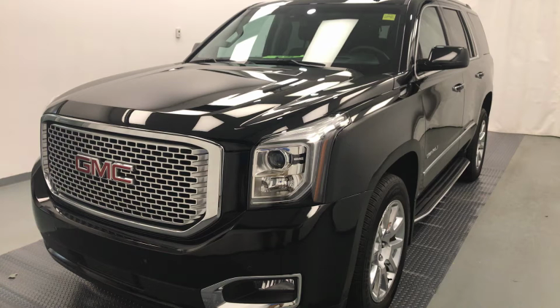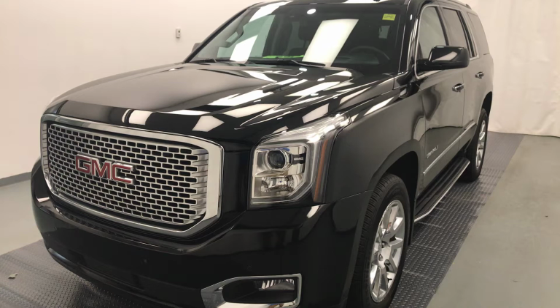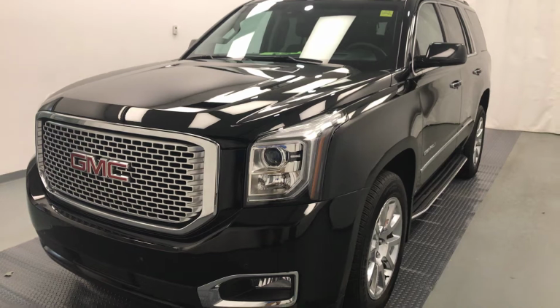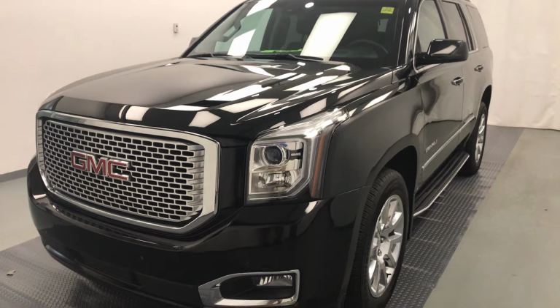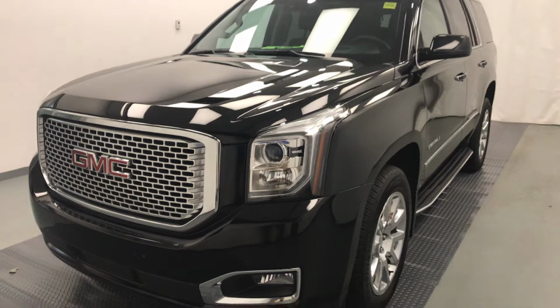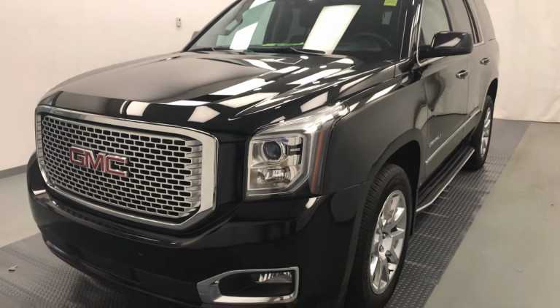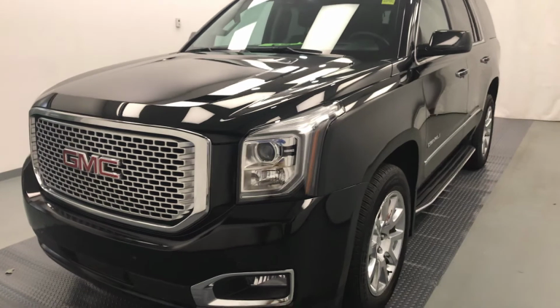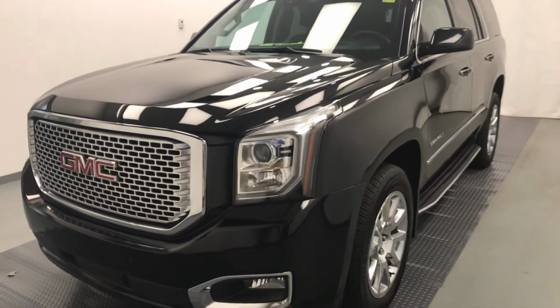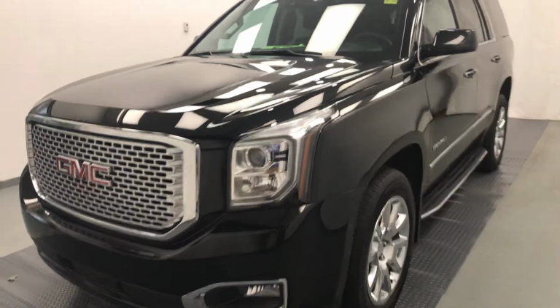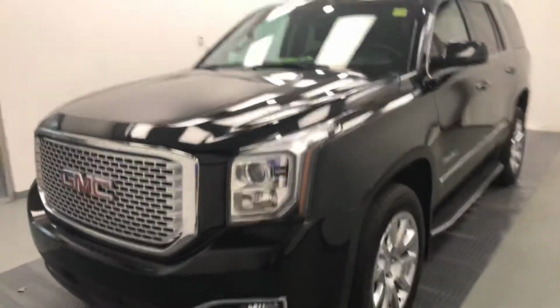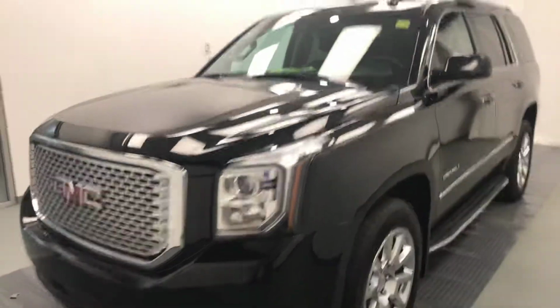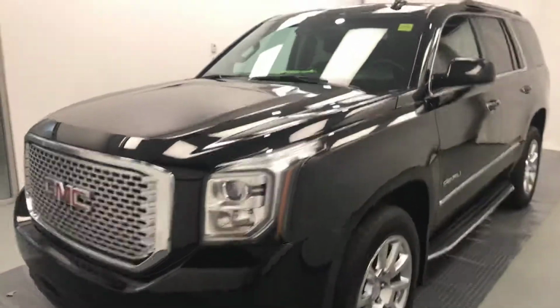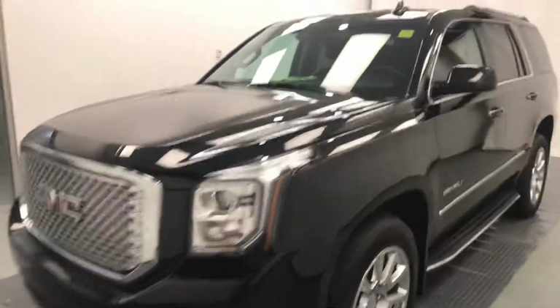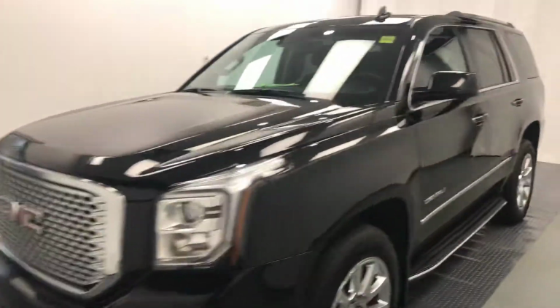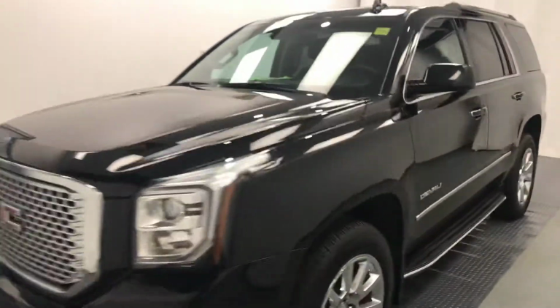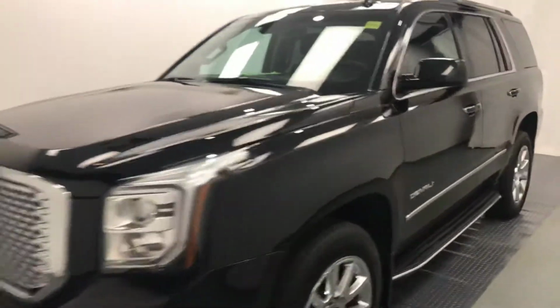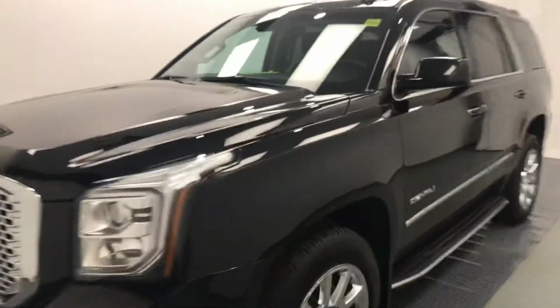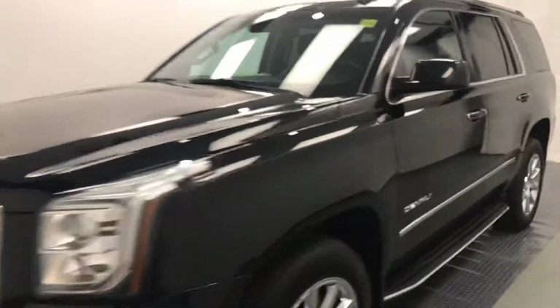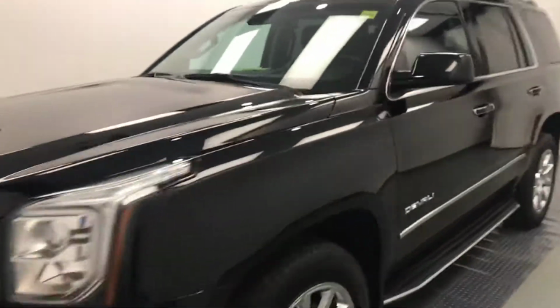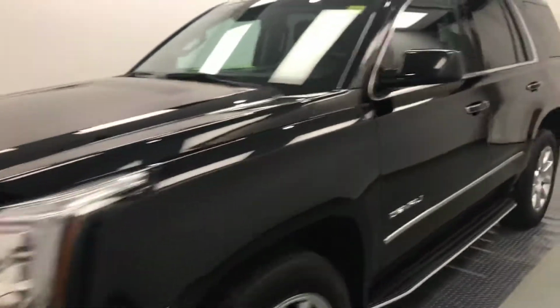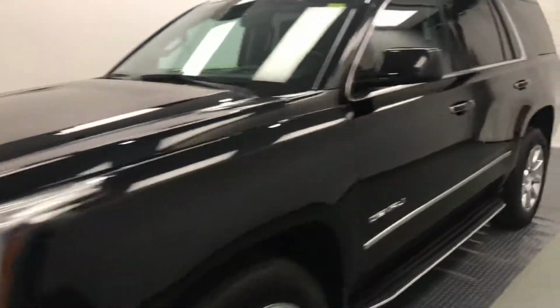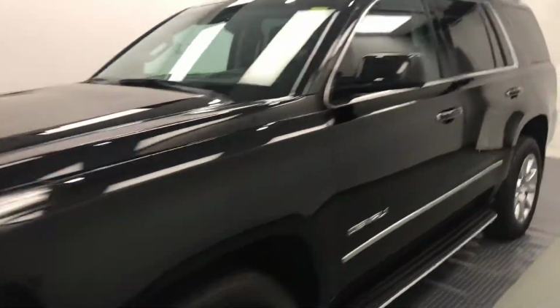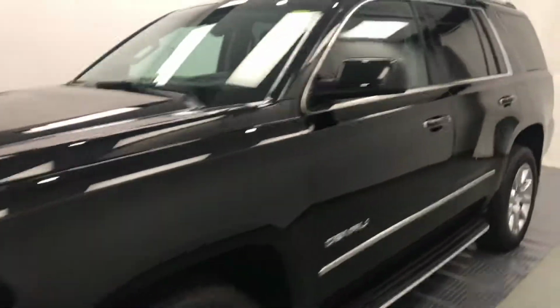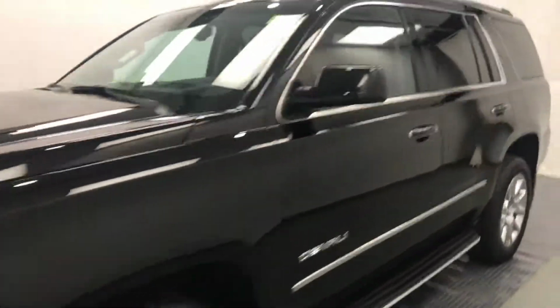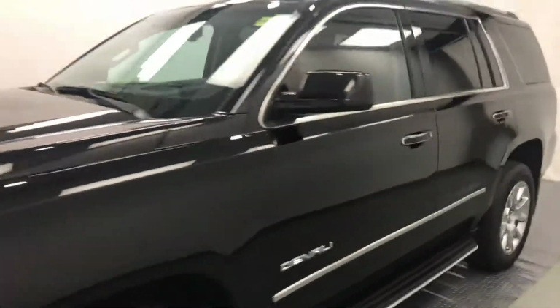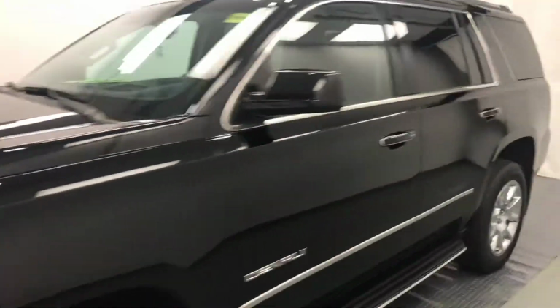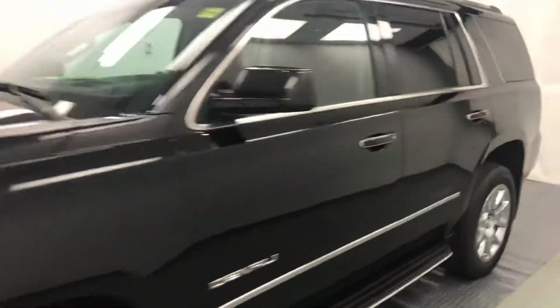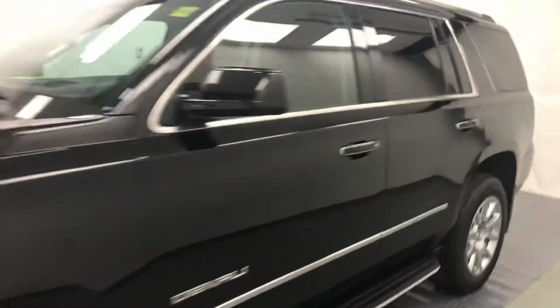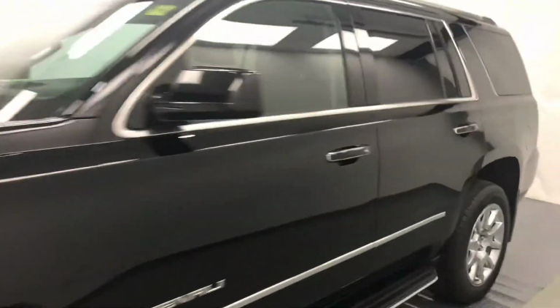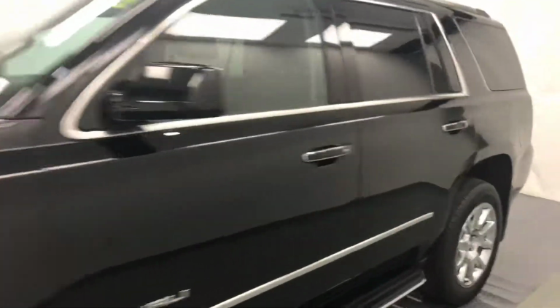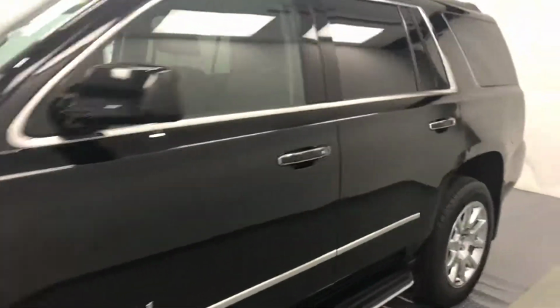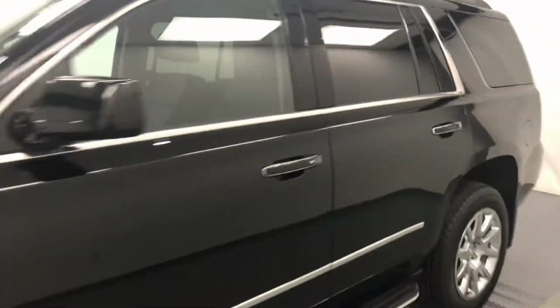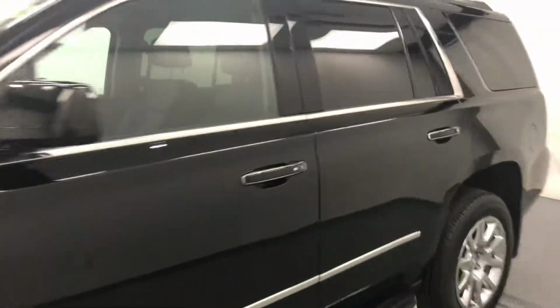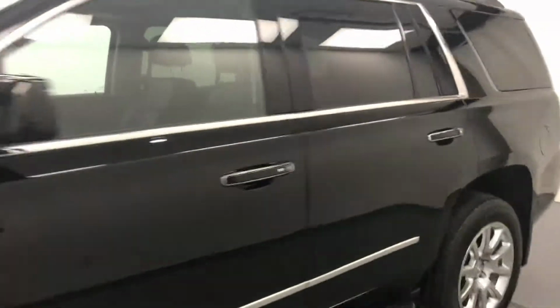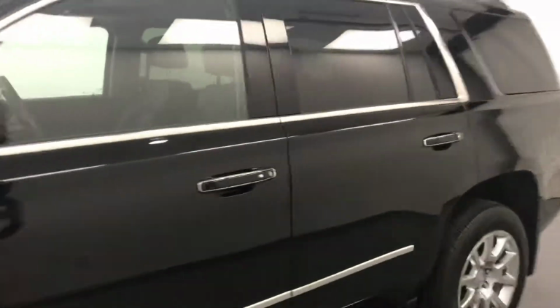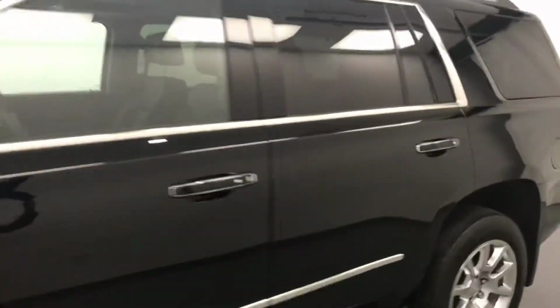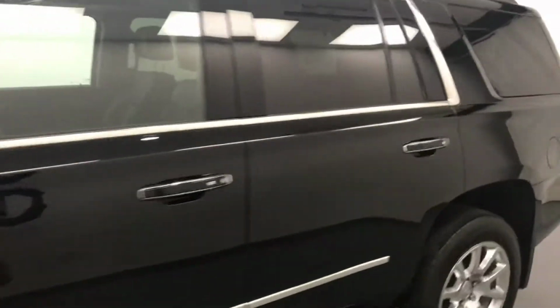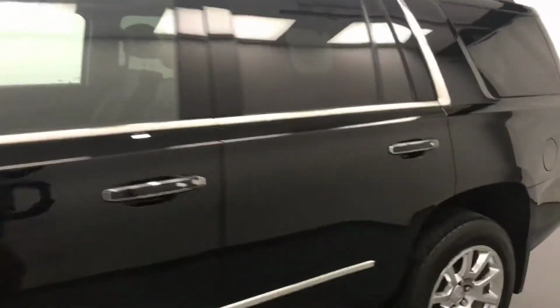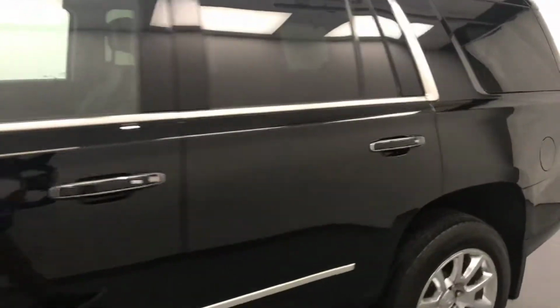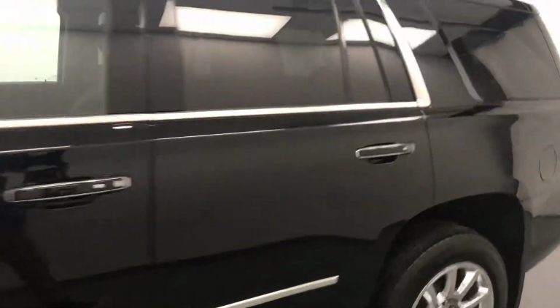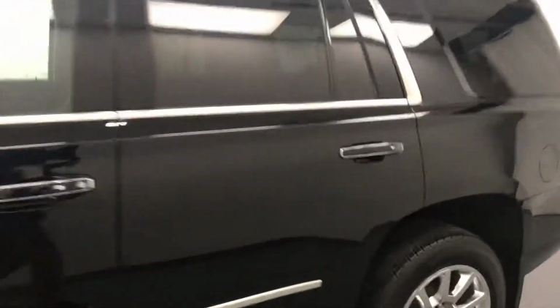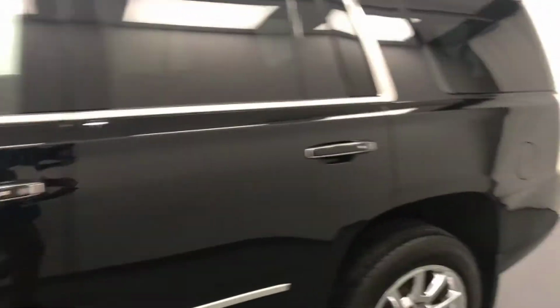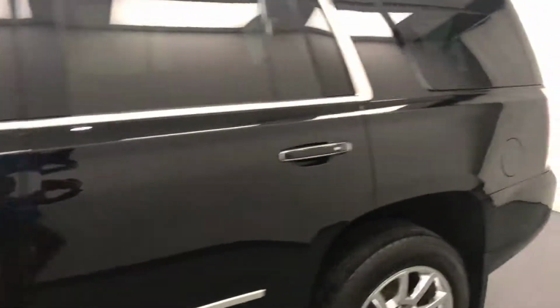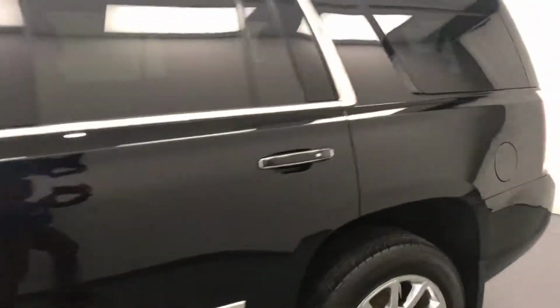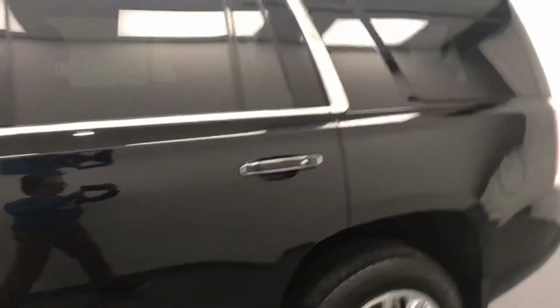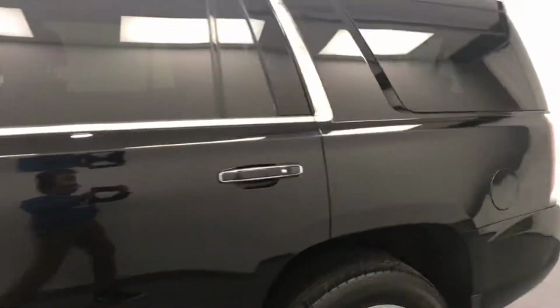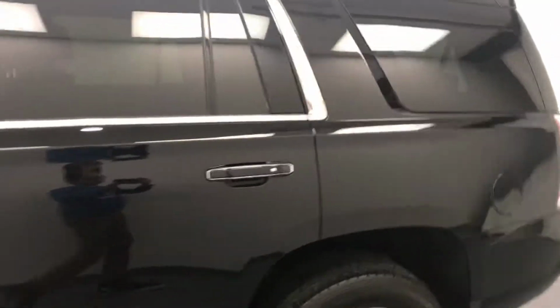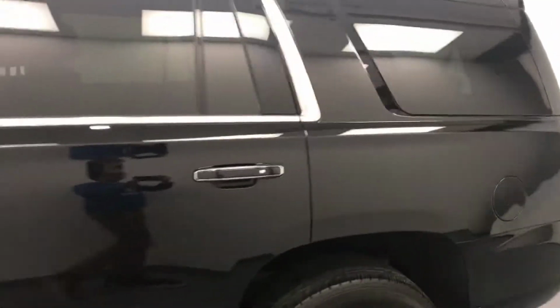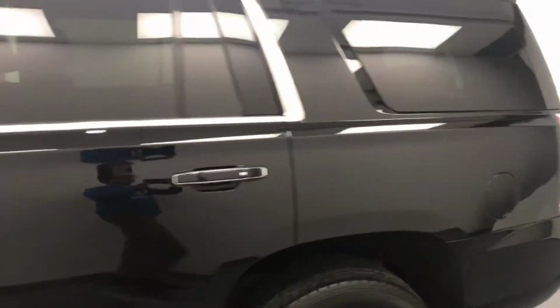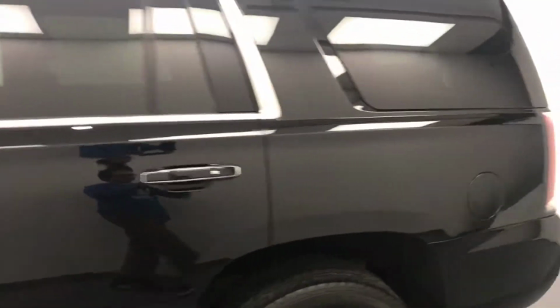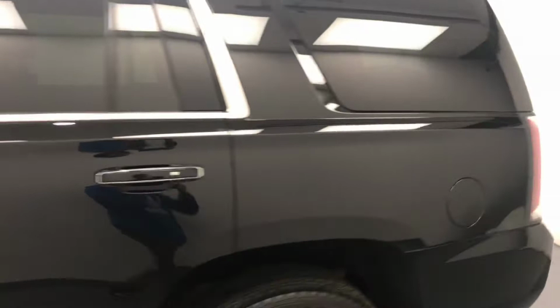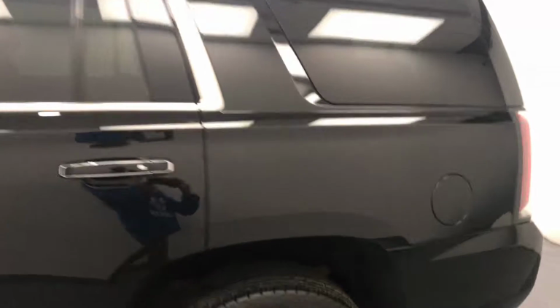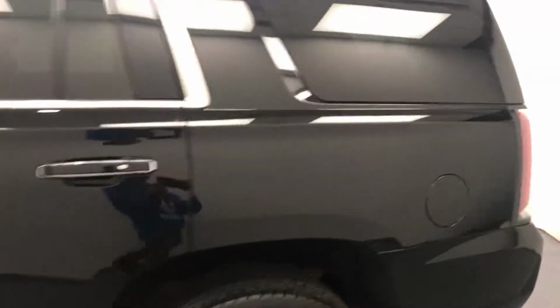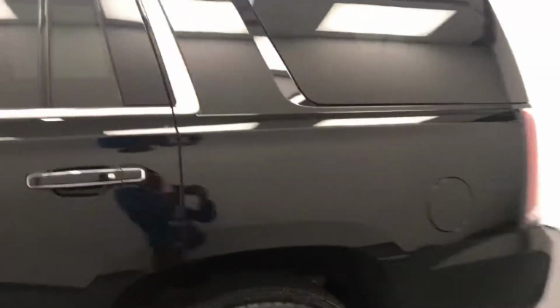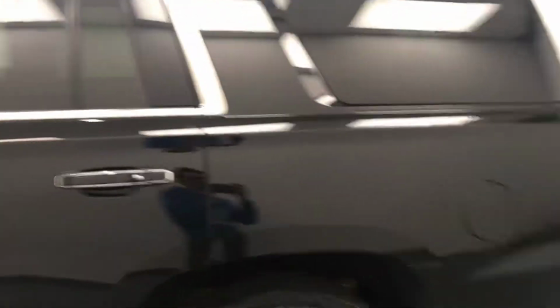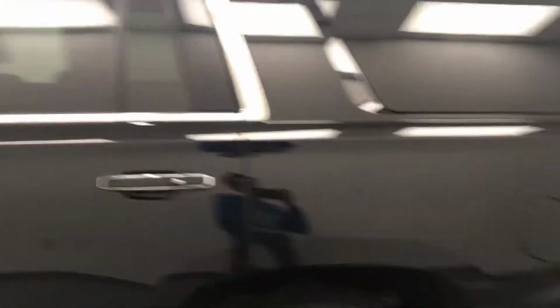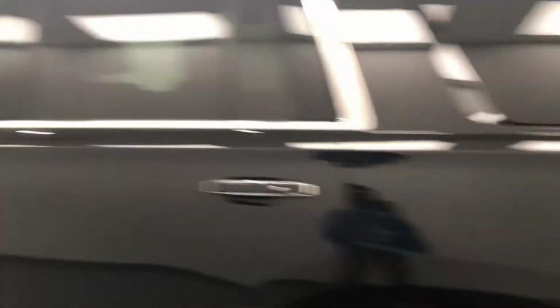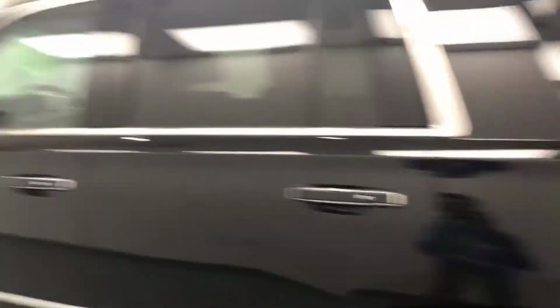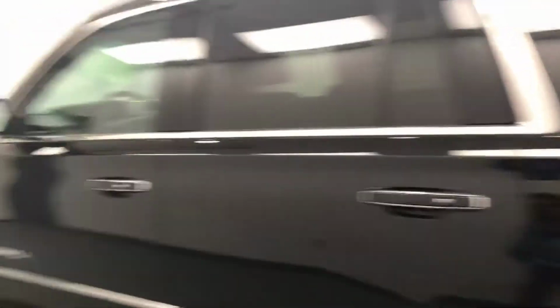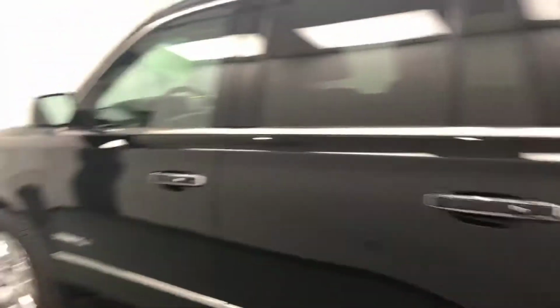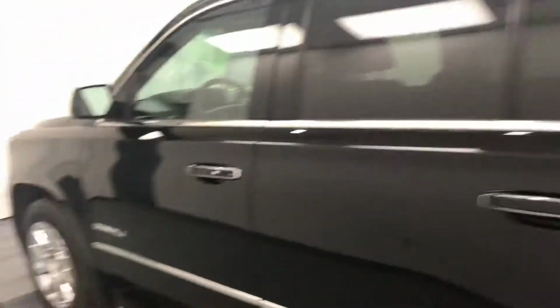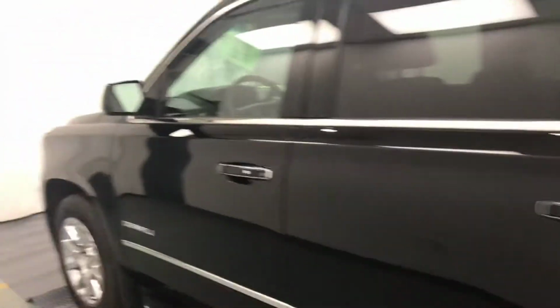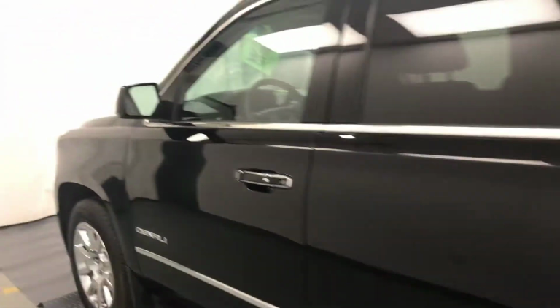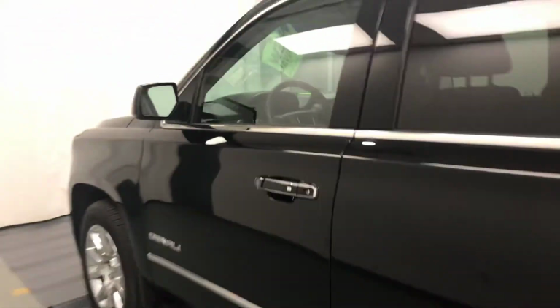Today we're reviewing stock number 201355 on a 2017 GMC Yukon Denali, and our exterior color is black.